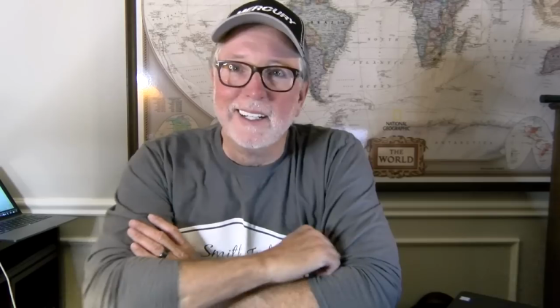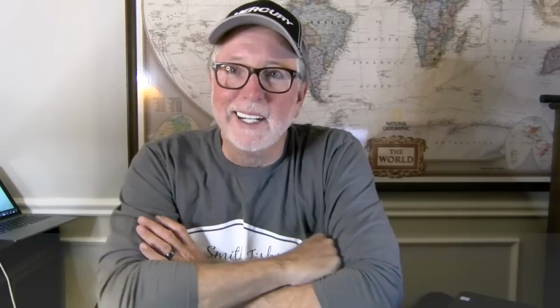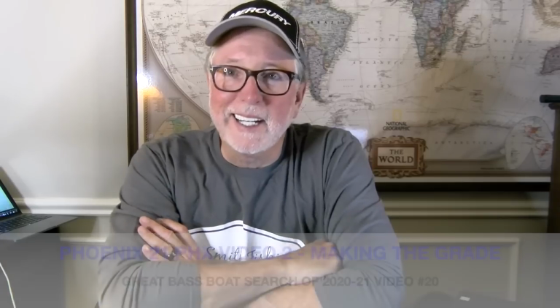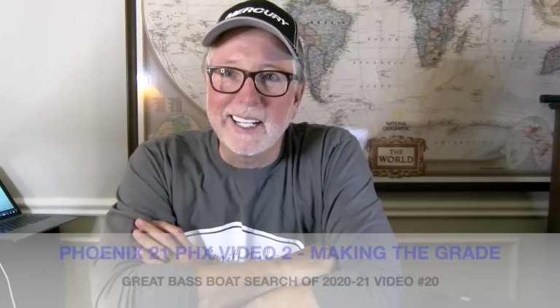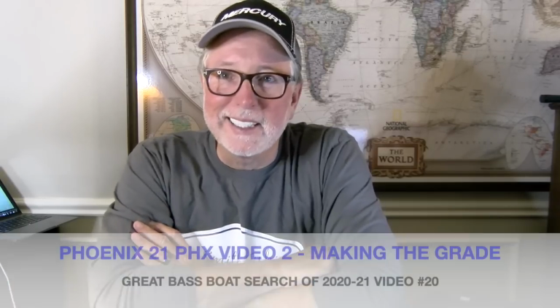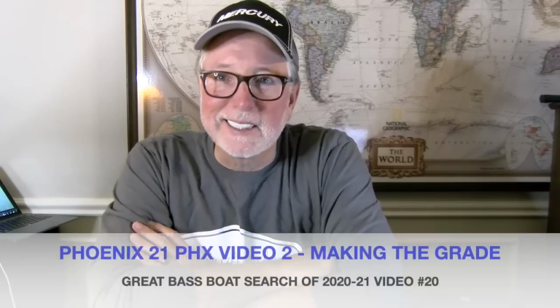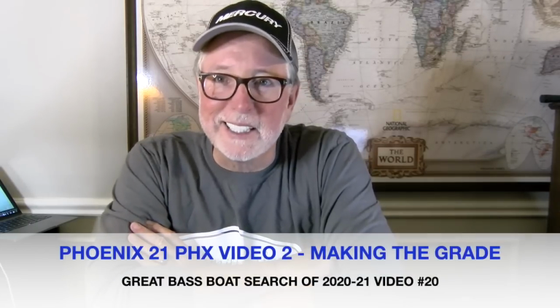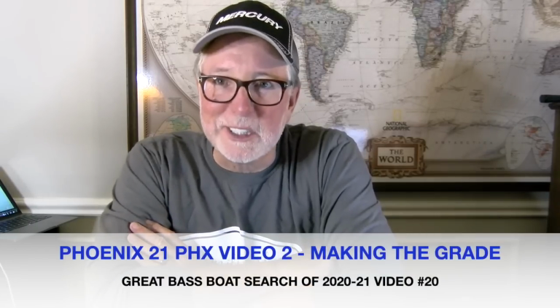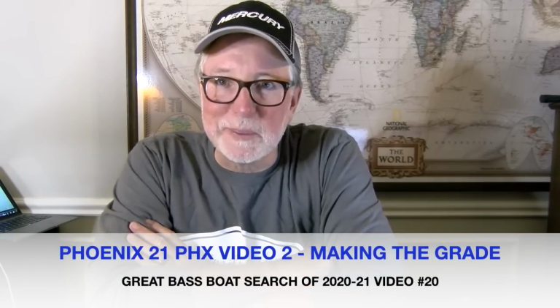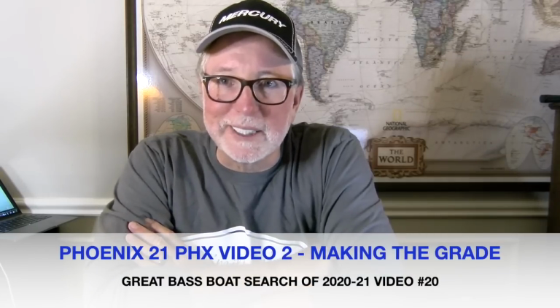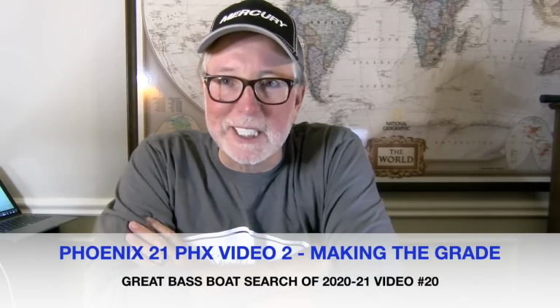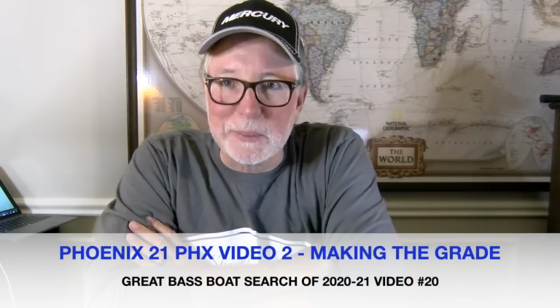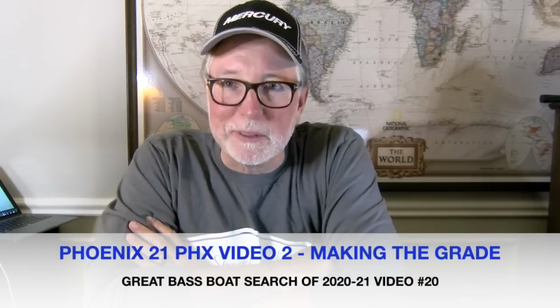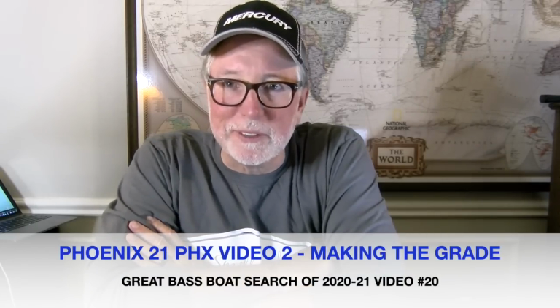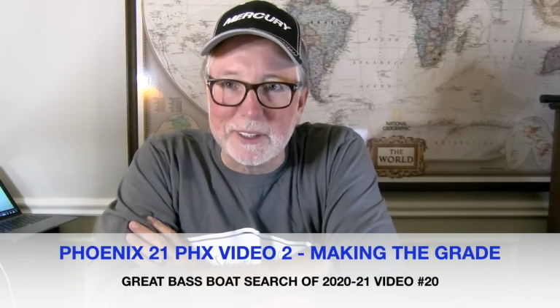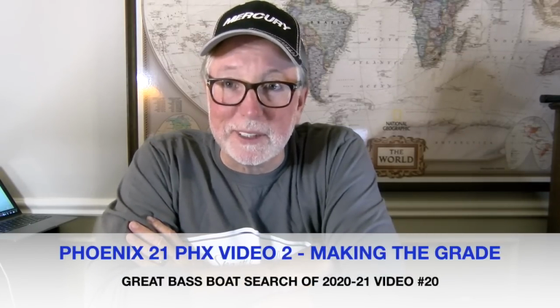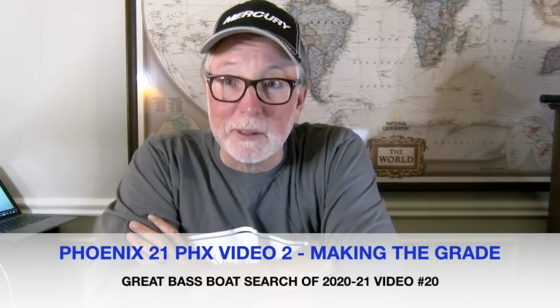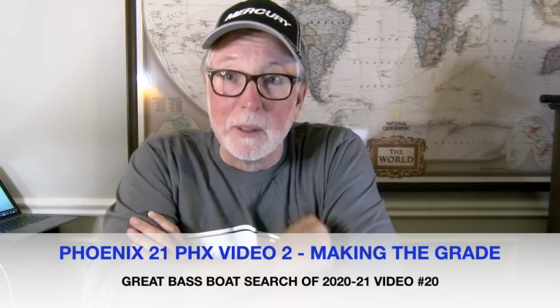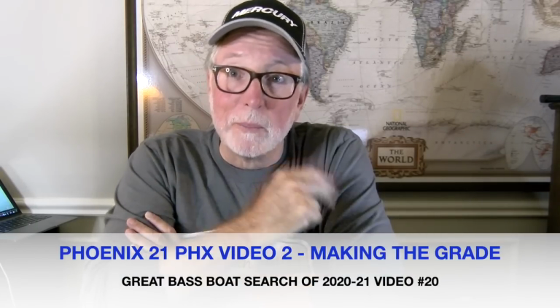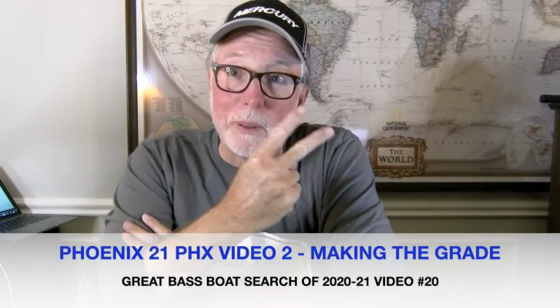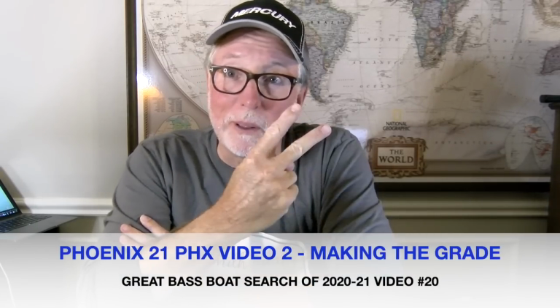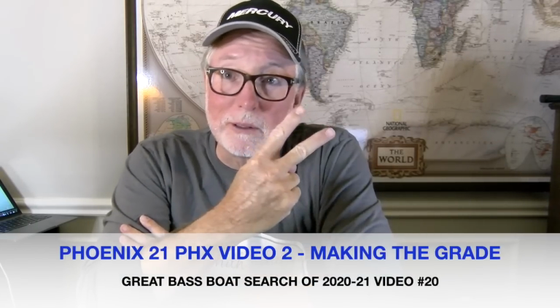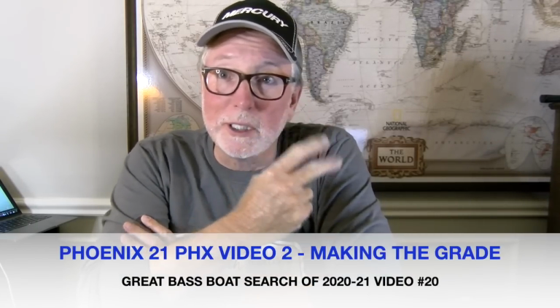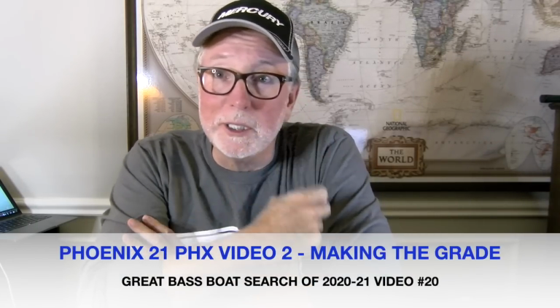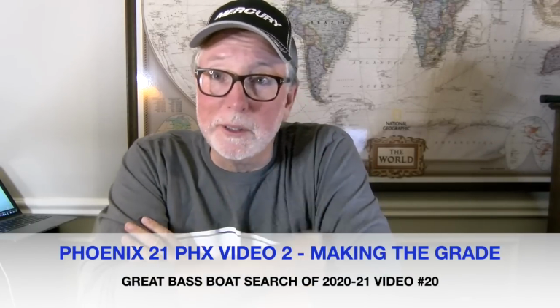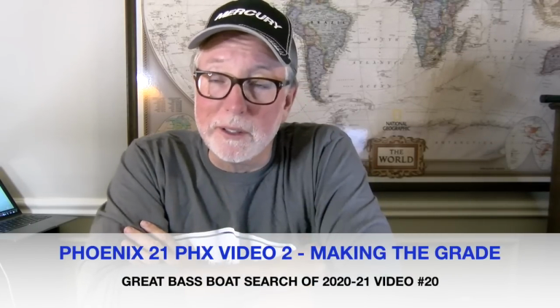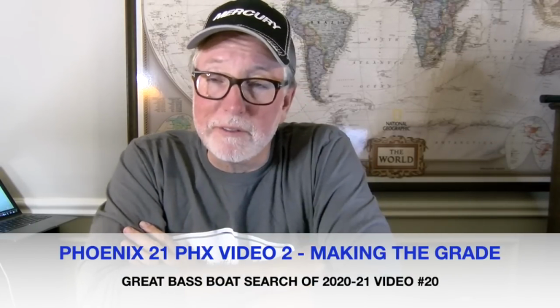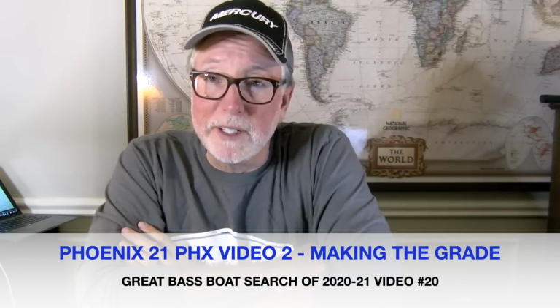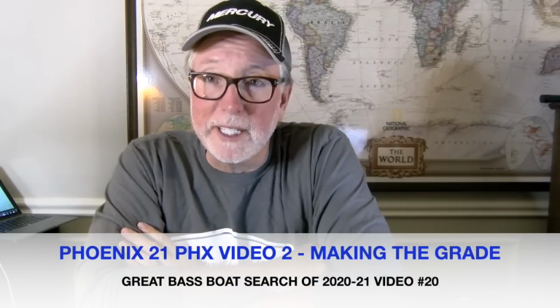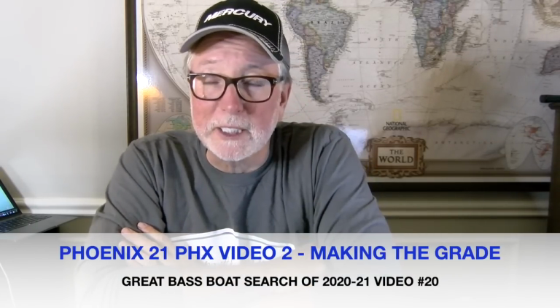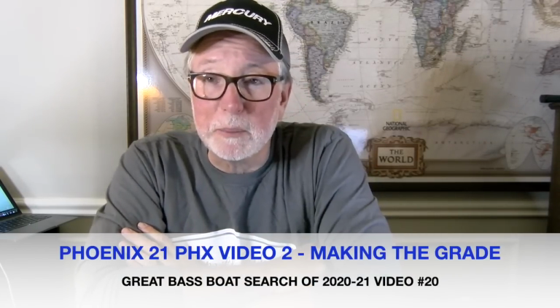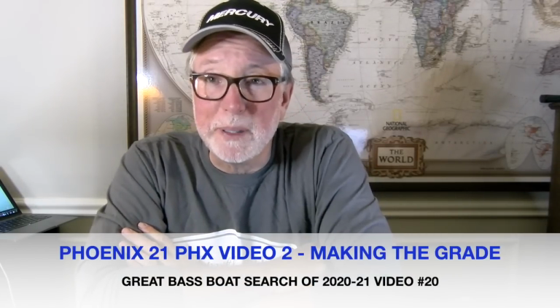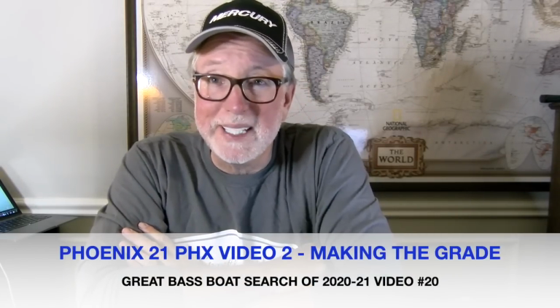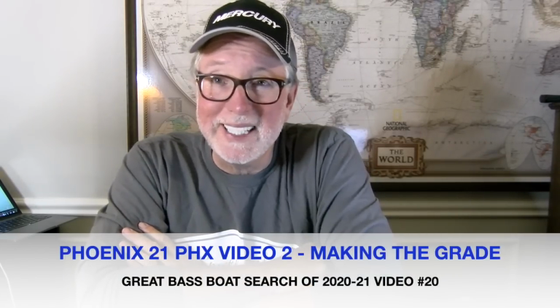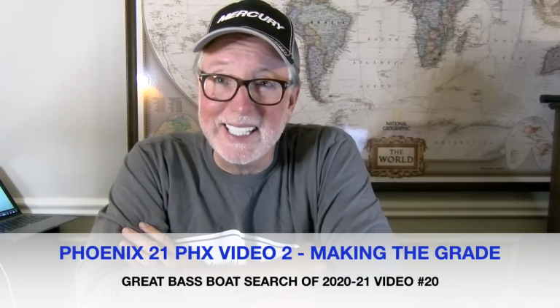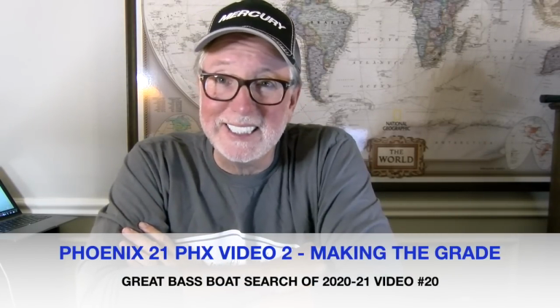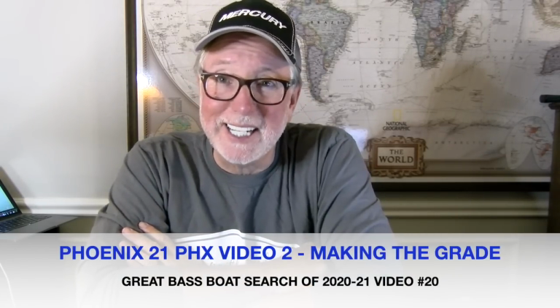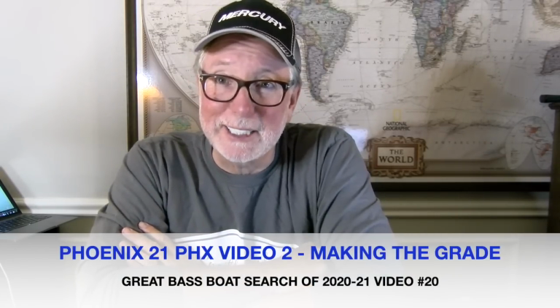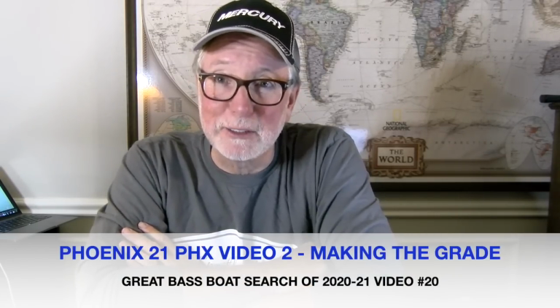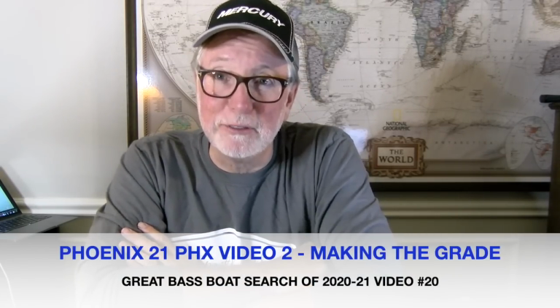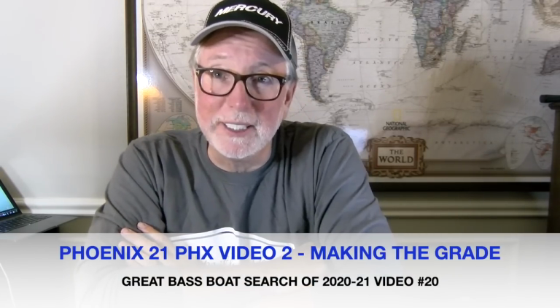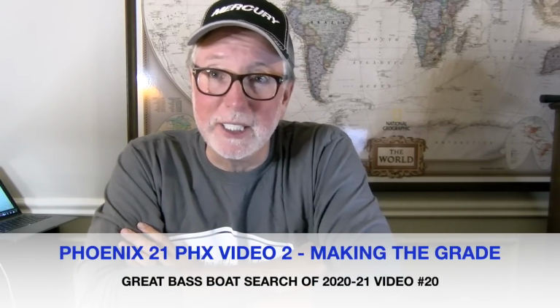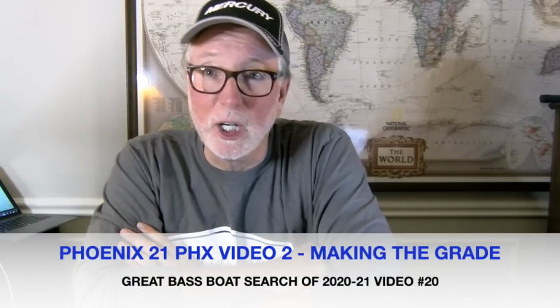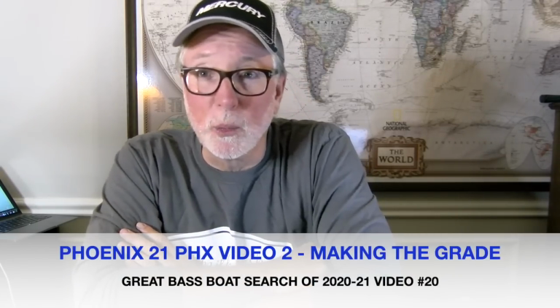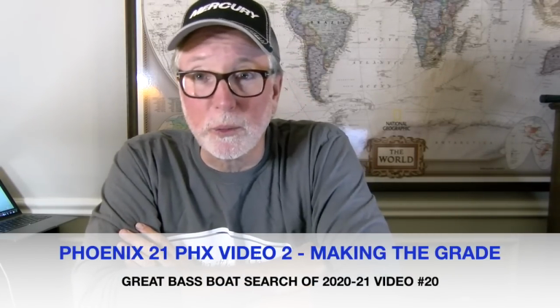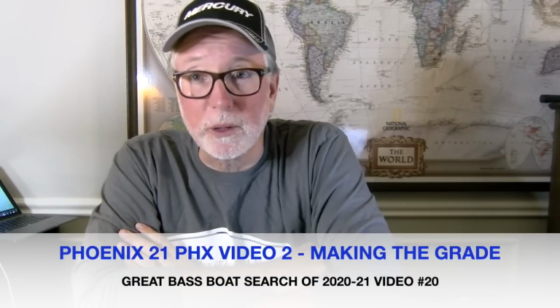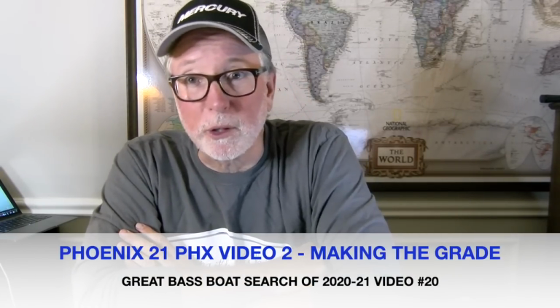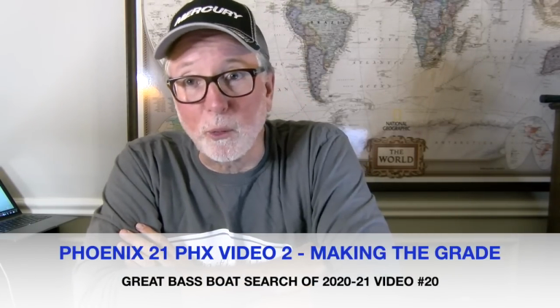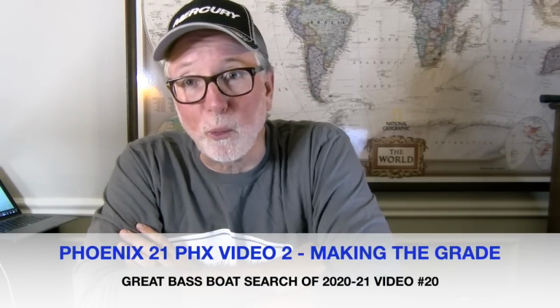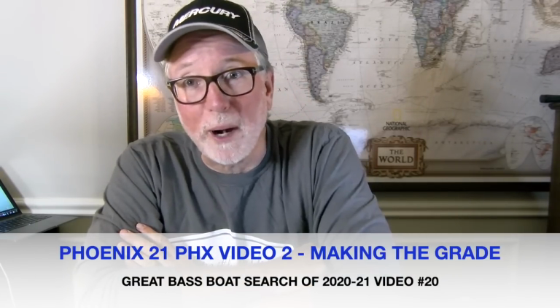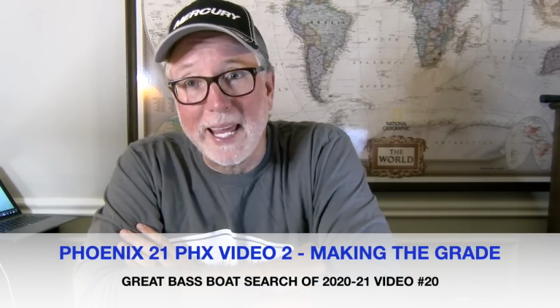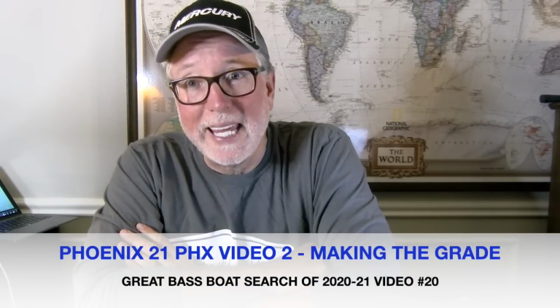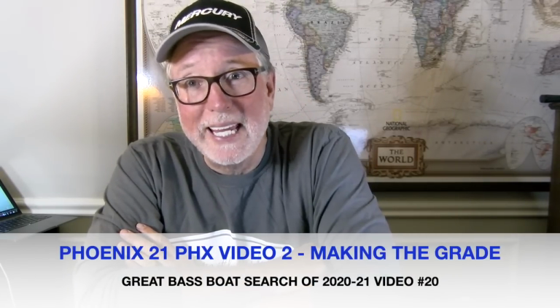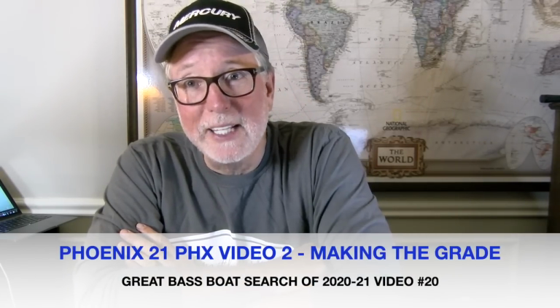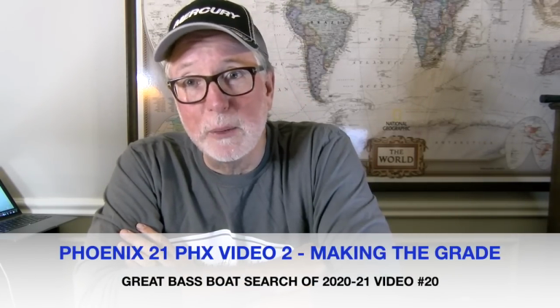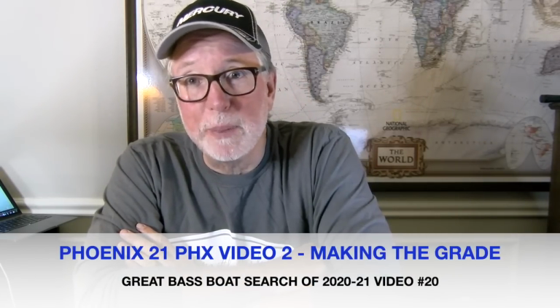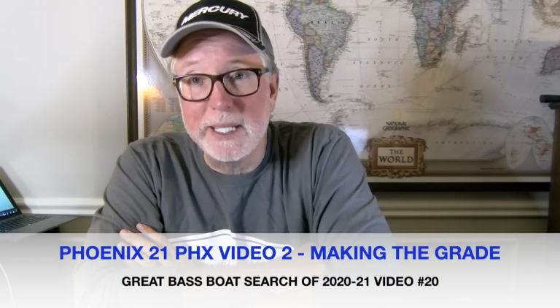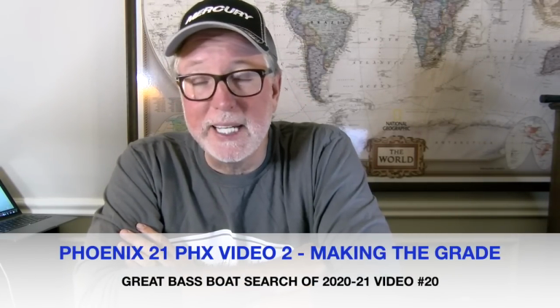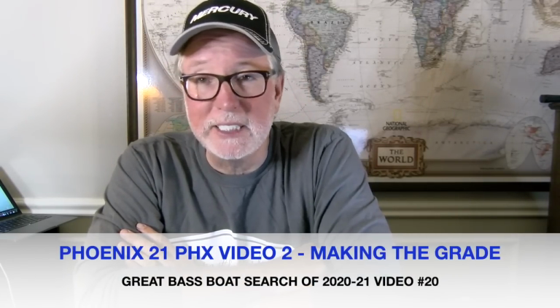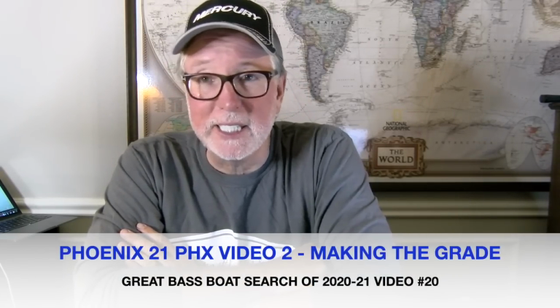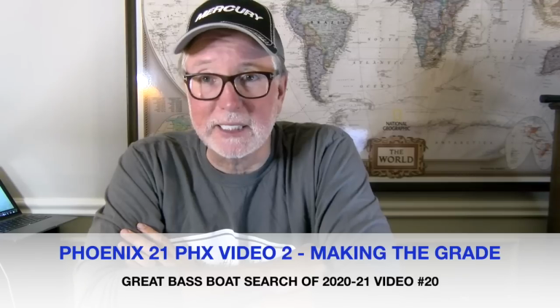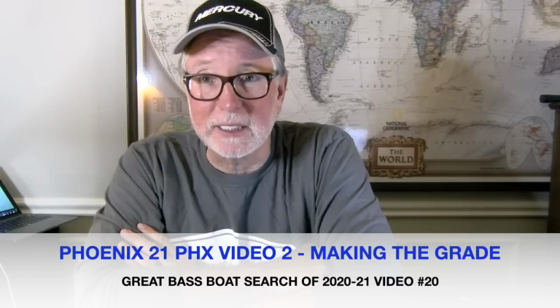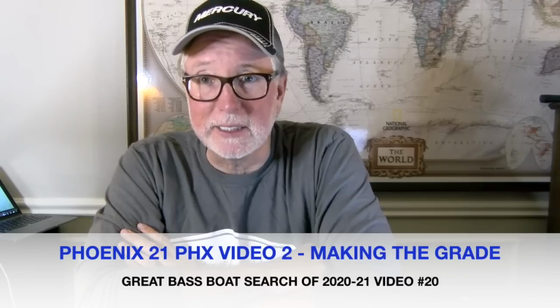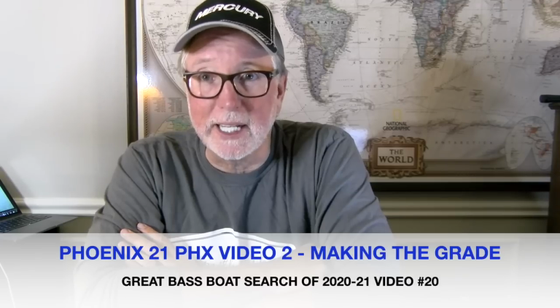Hey guys, Ken Smith, Ken Smith Fishing. This is Part 2 of the Phoenix PHX video — we're going to grade the PHX today.